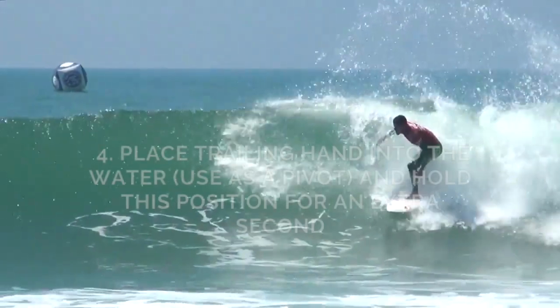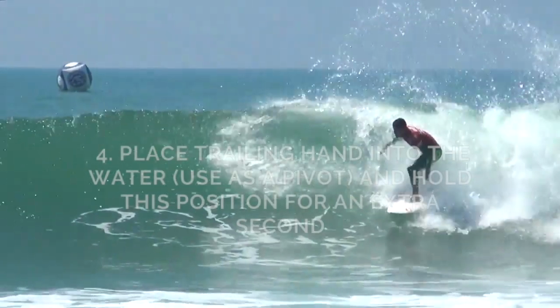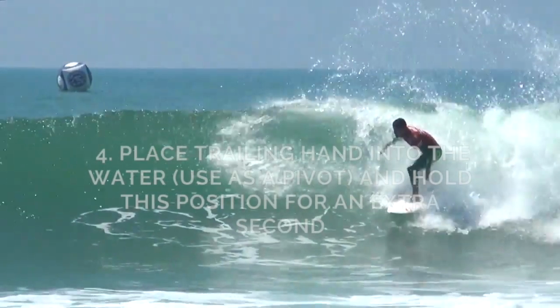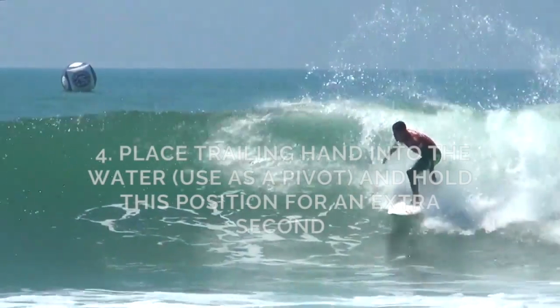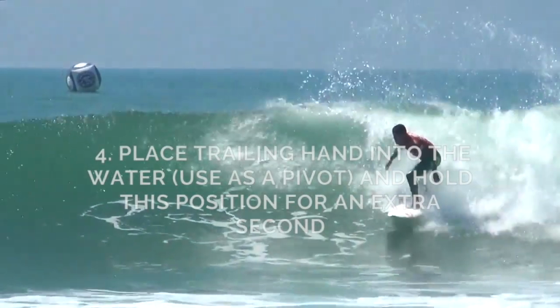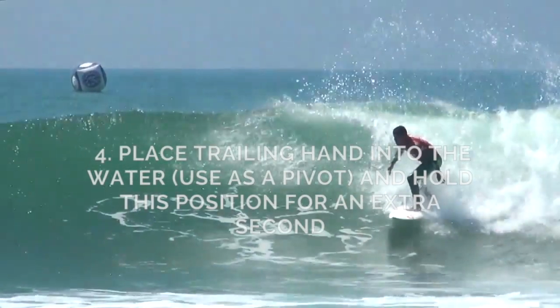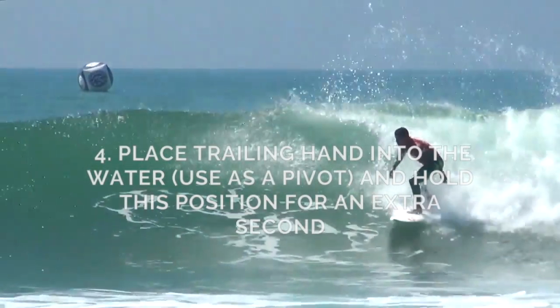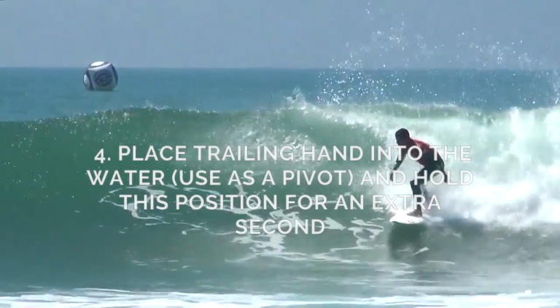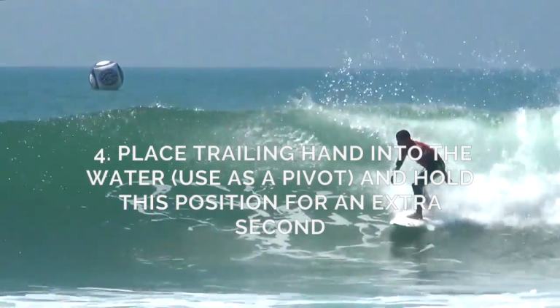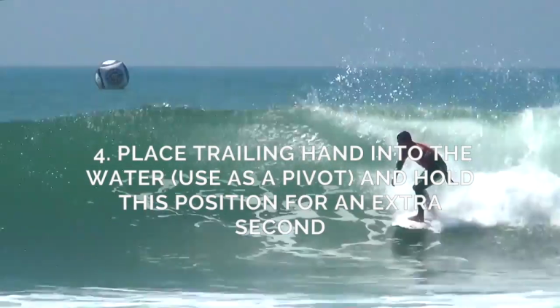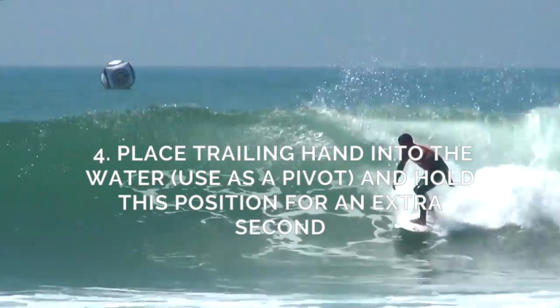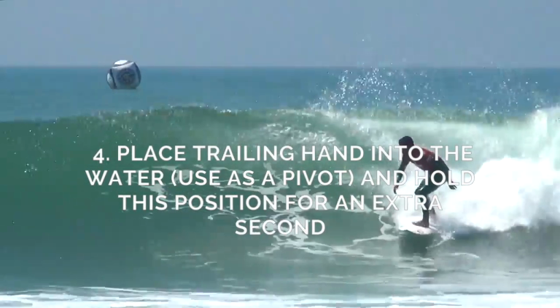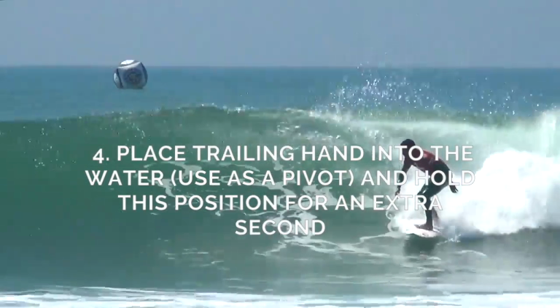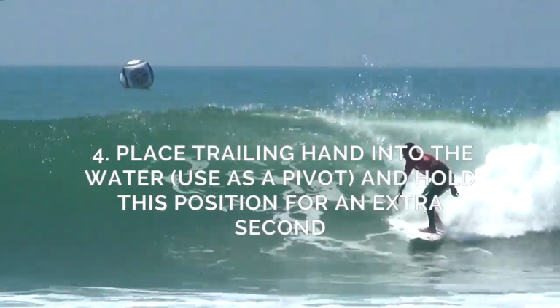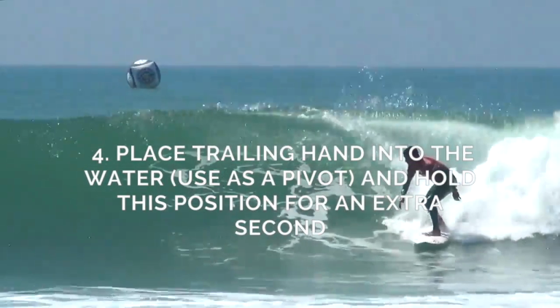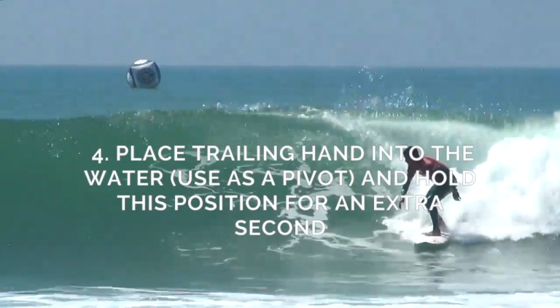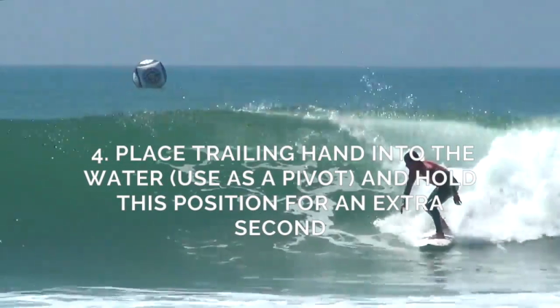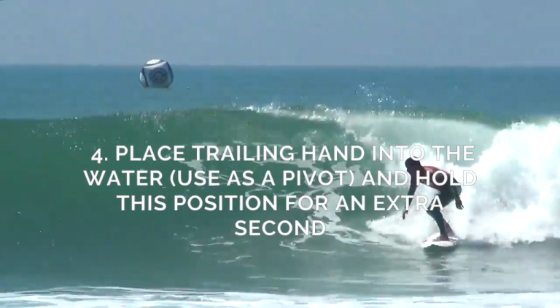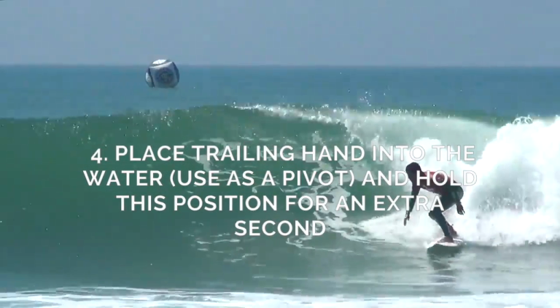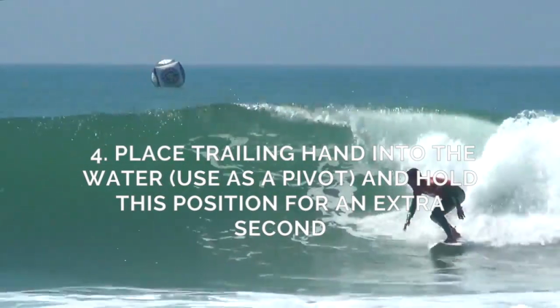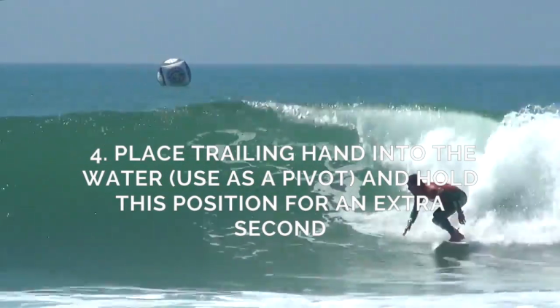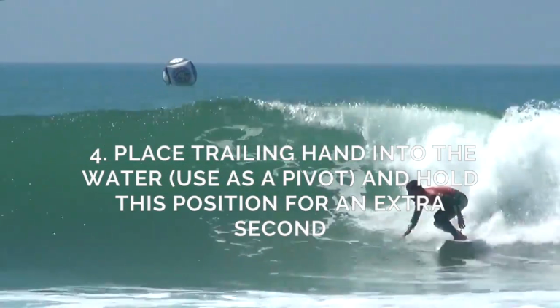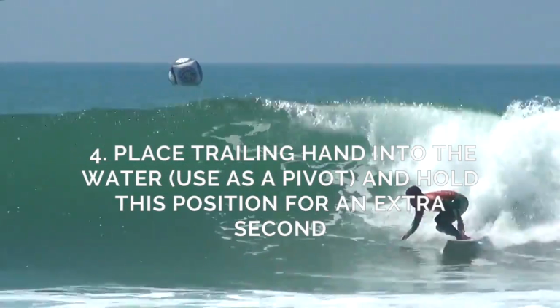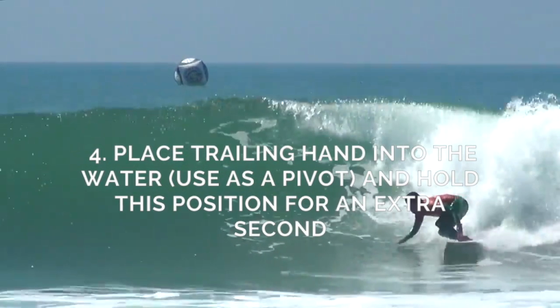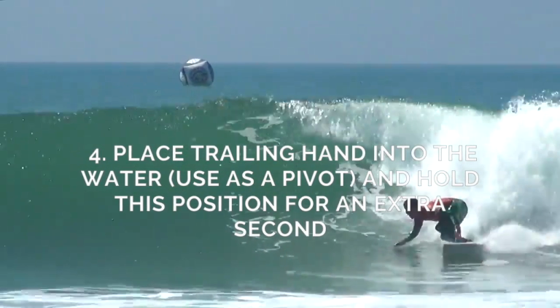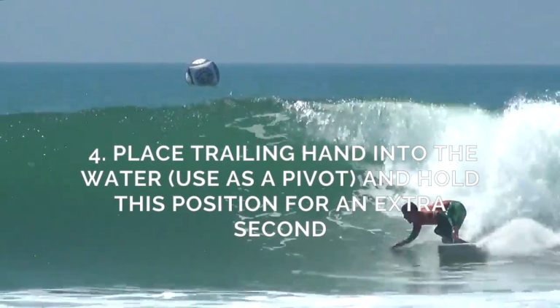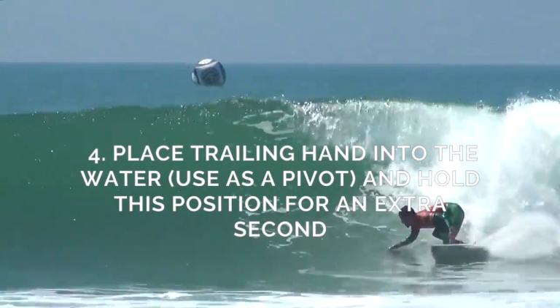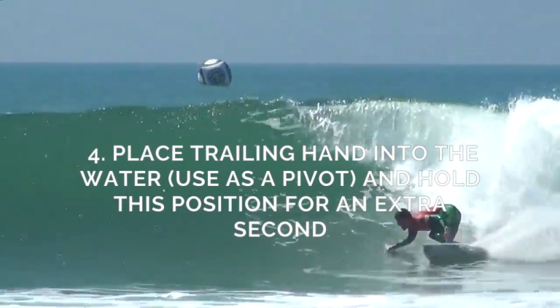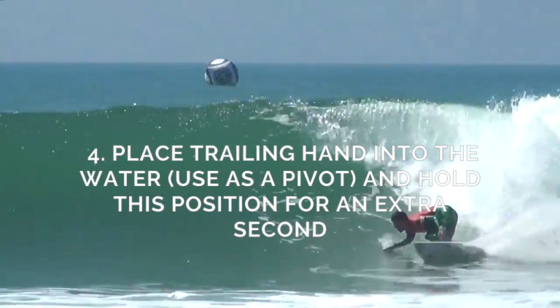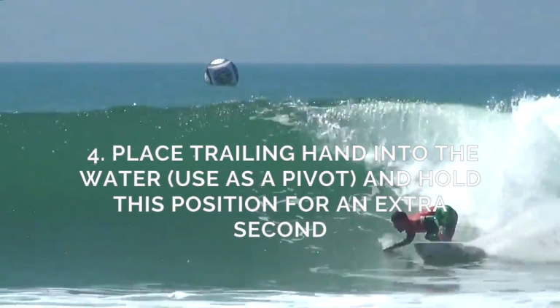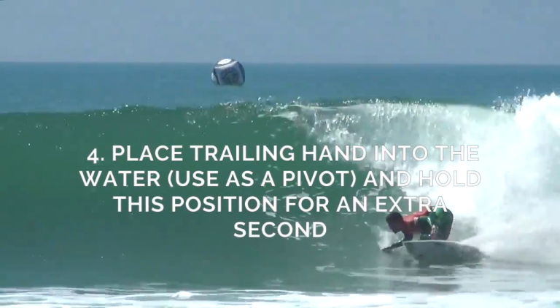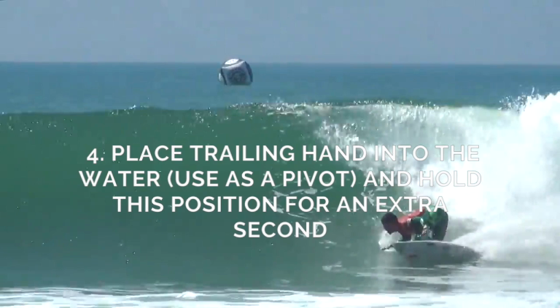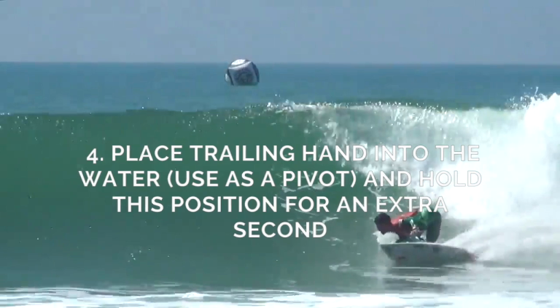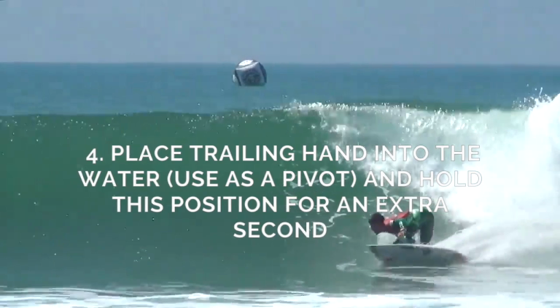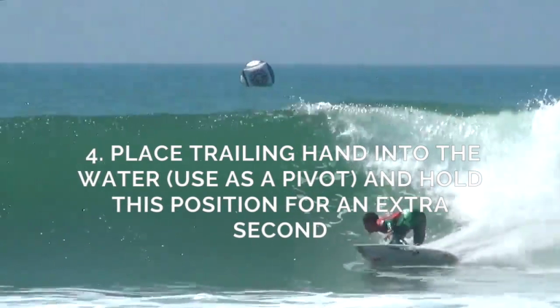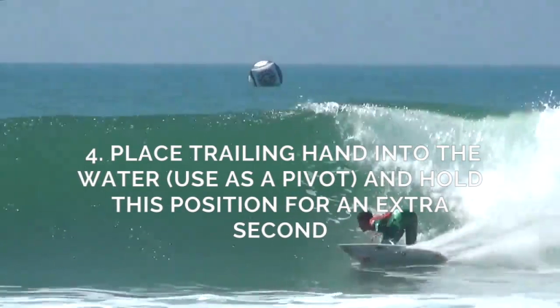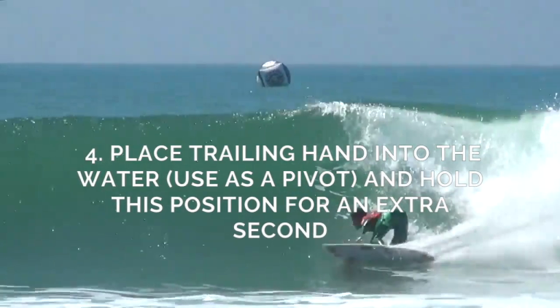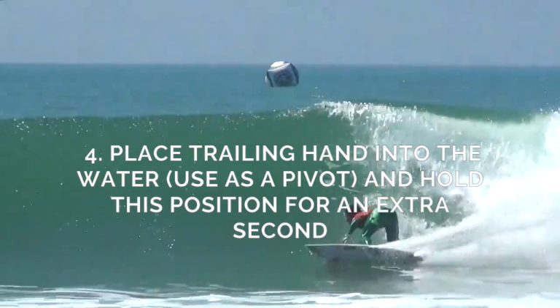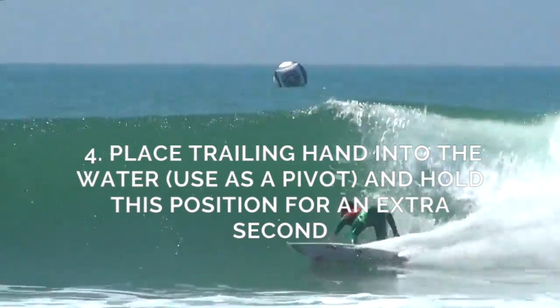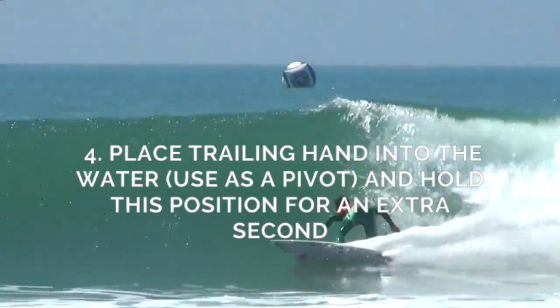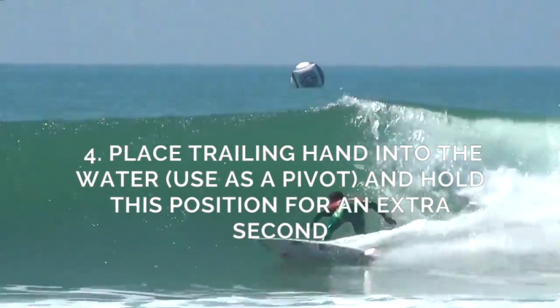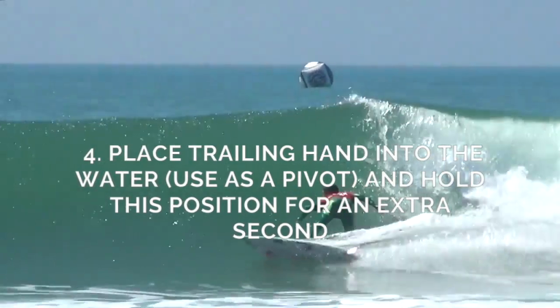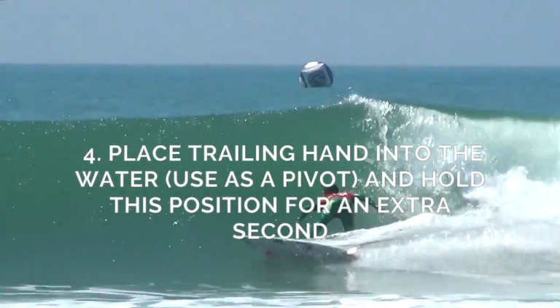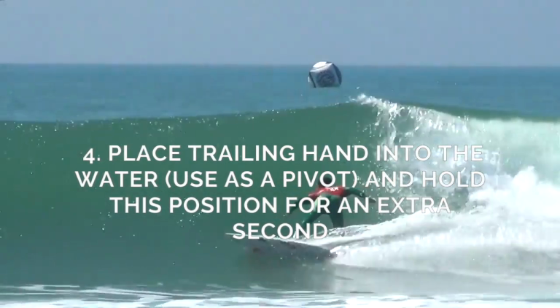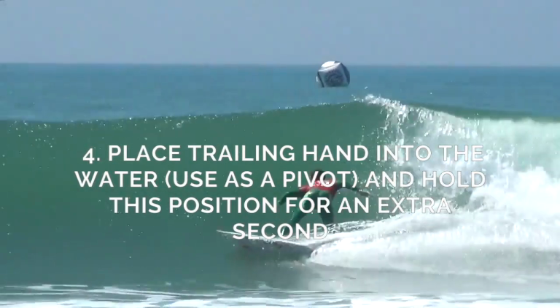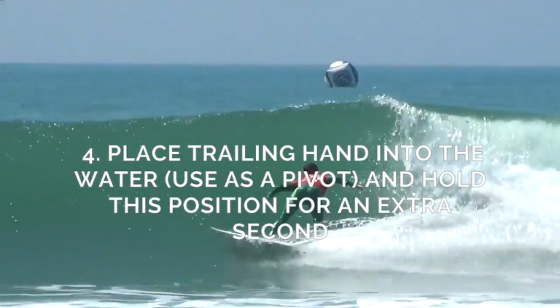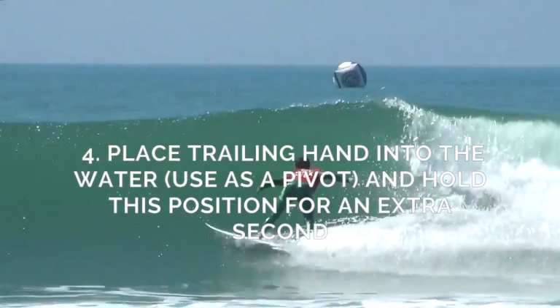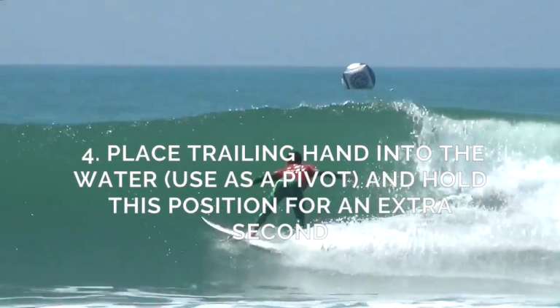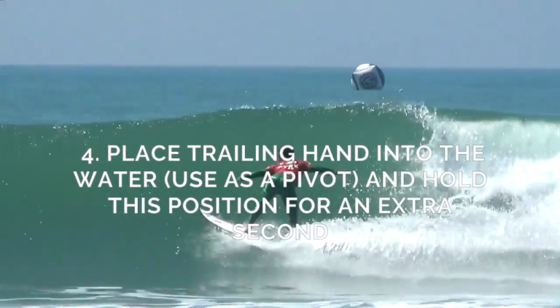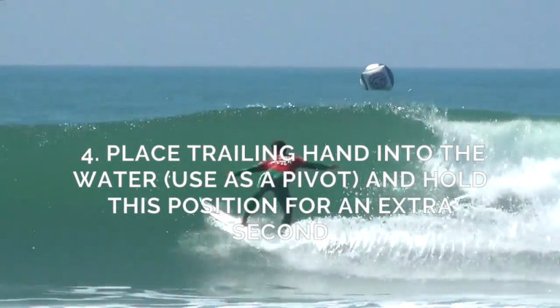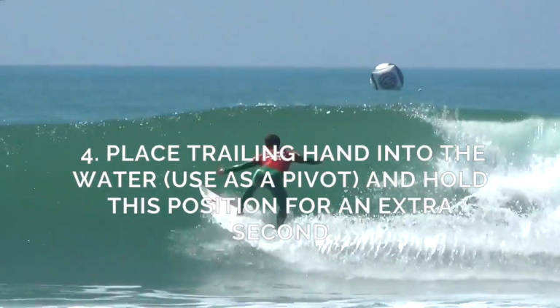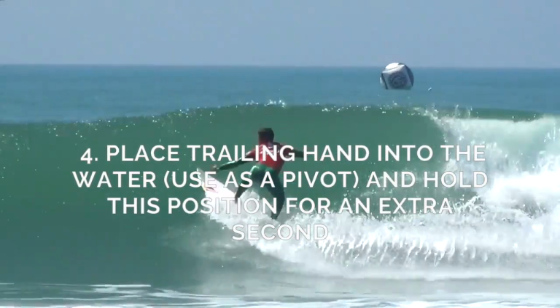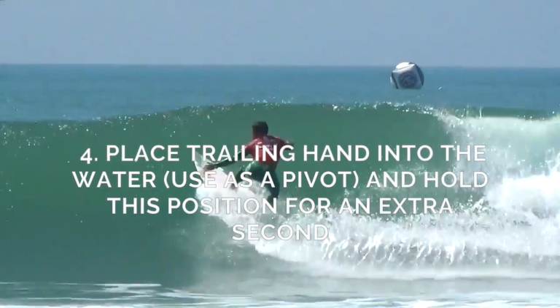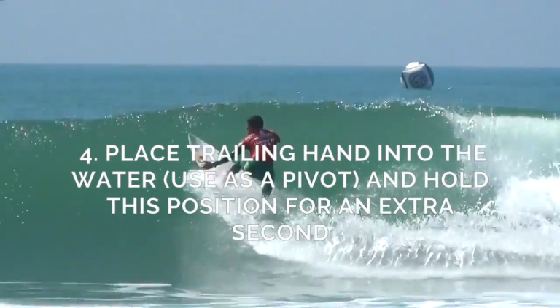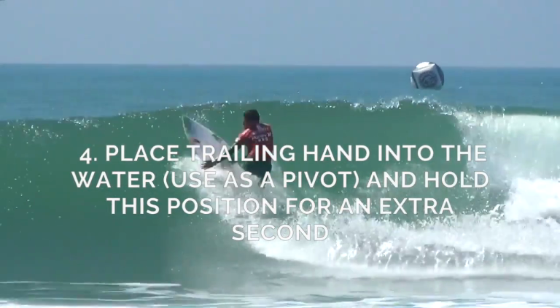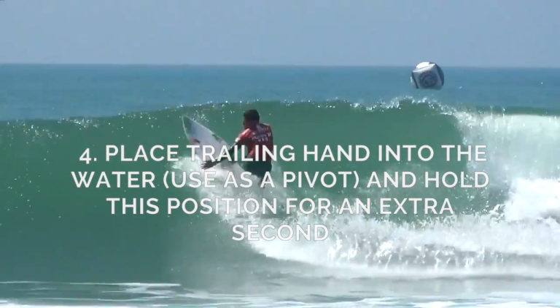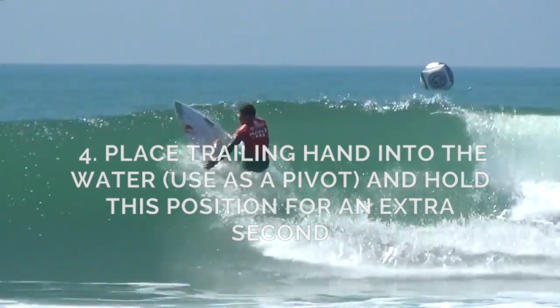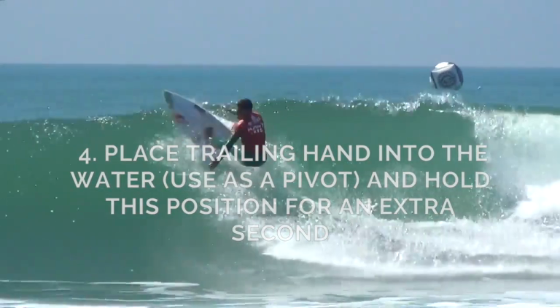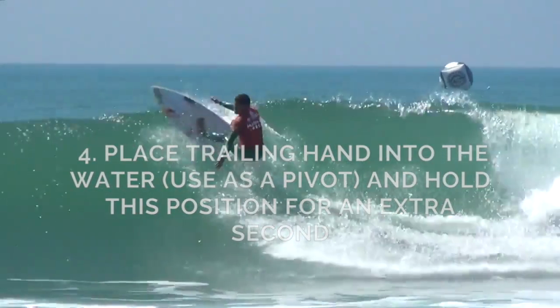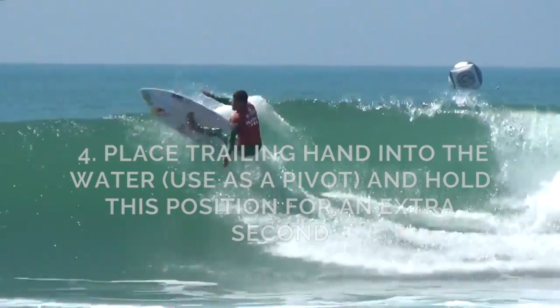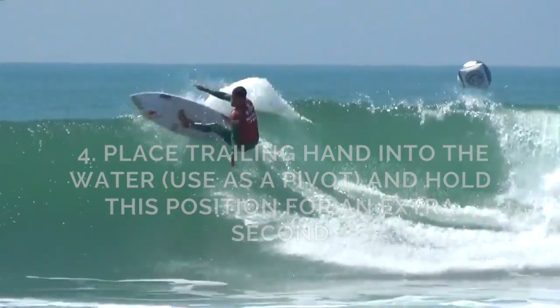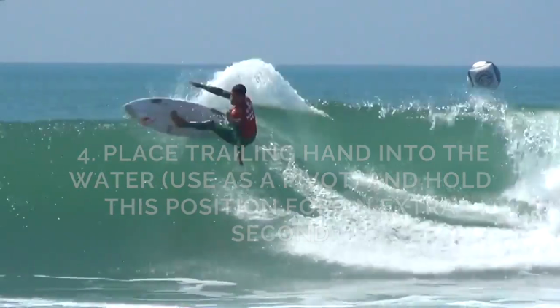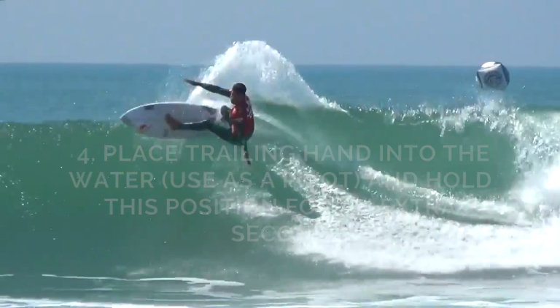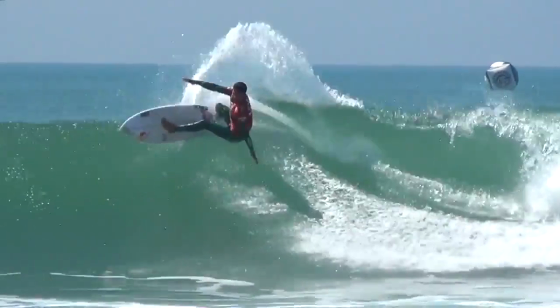Number four: place your trail hand into the water. Use it as a pivot and hold this position for an extra second.